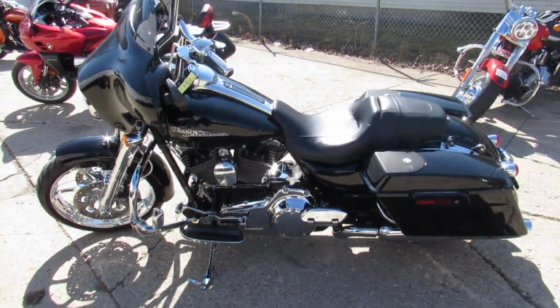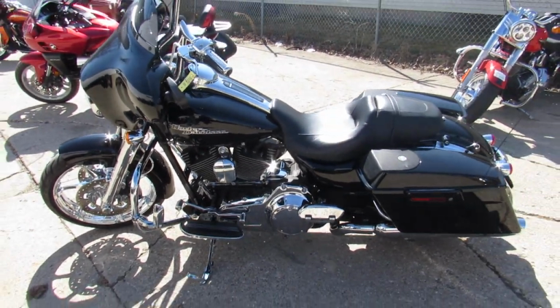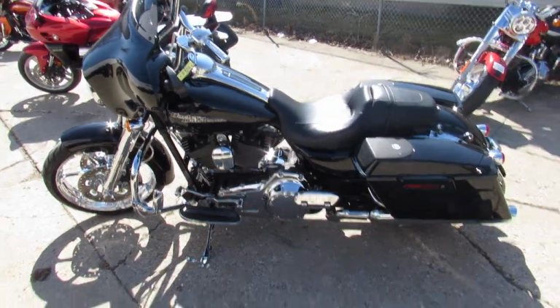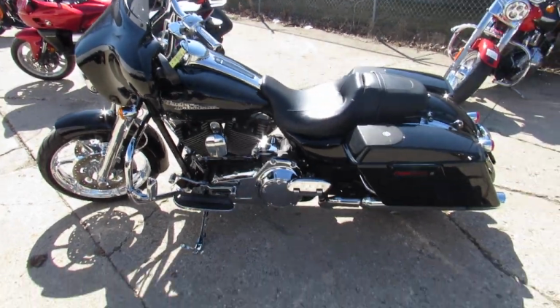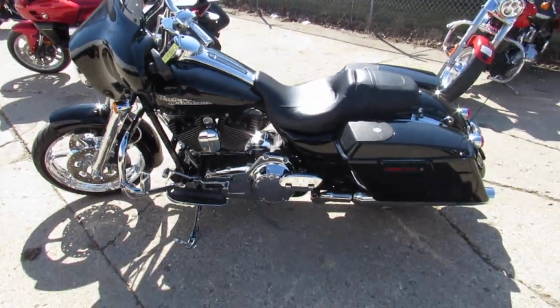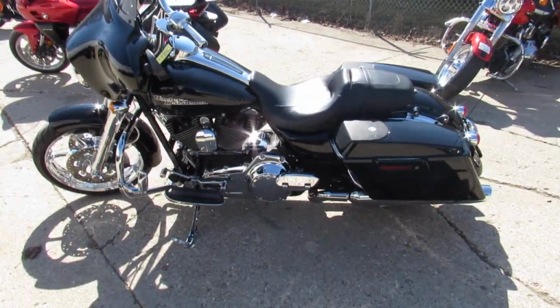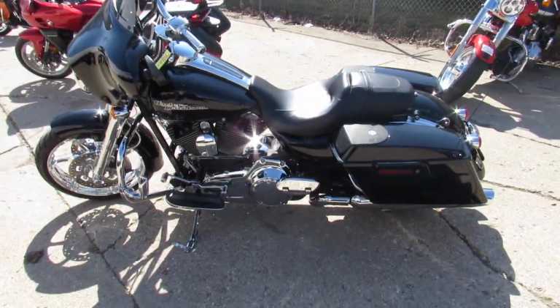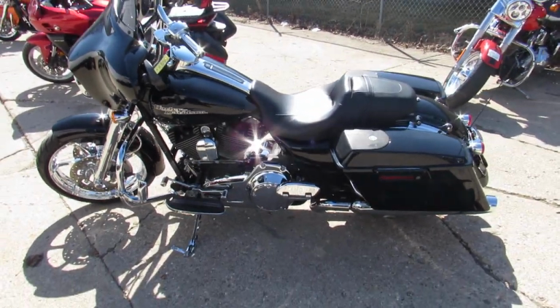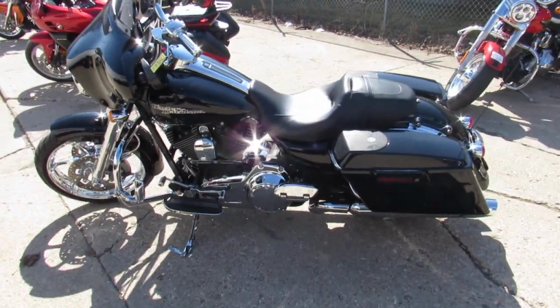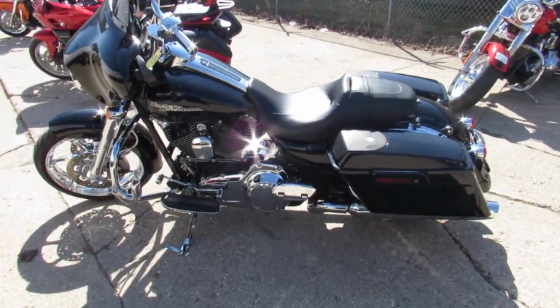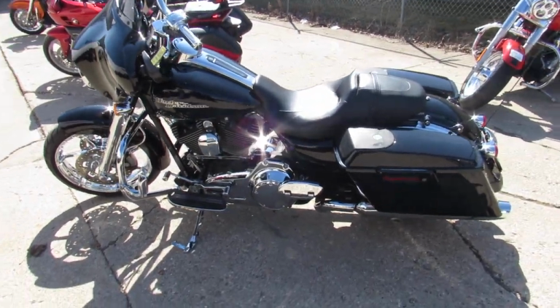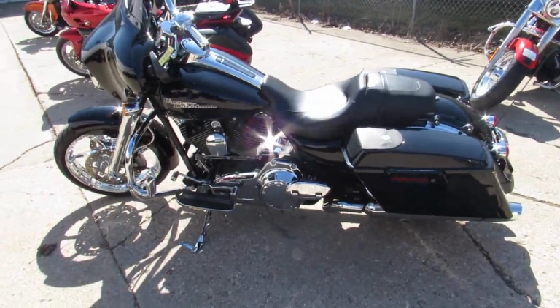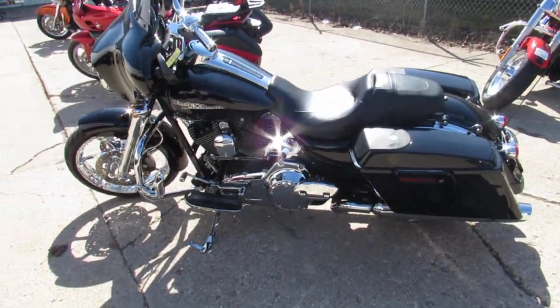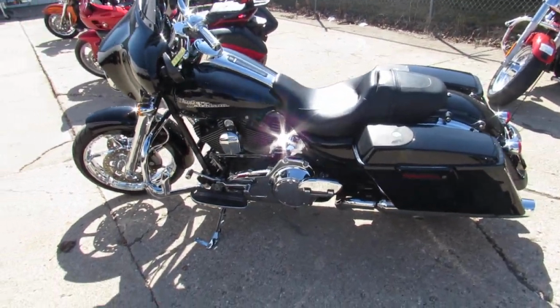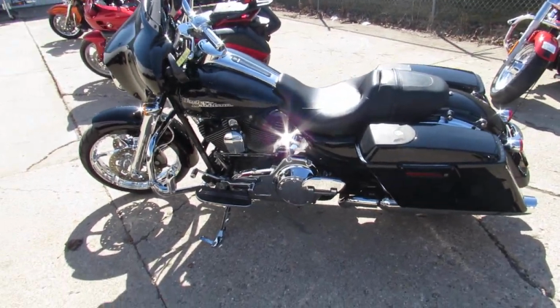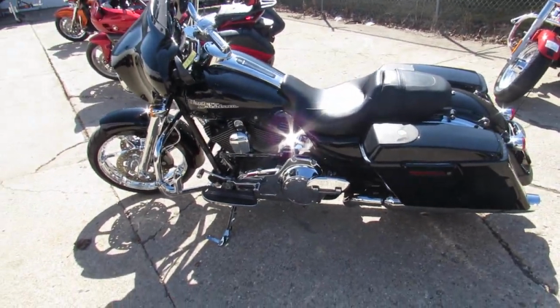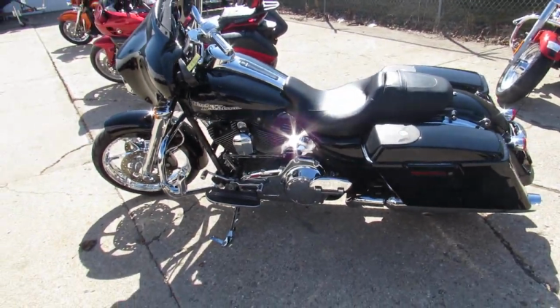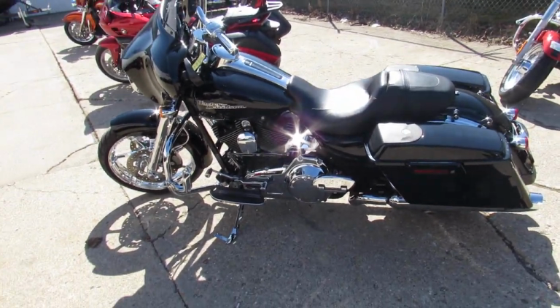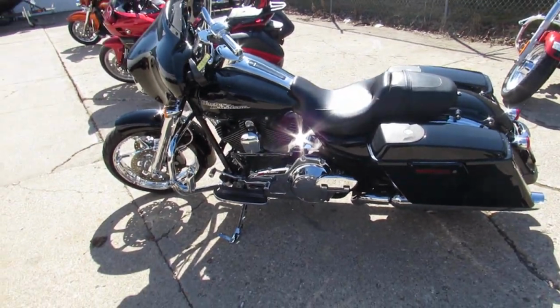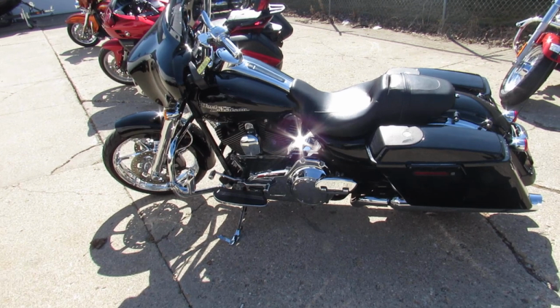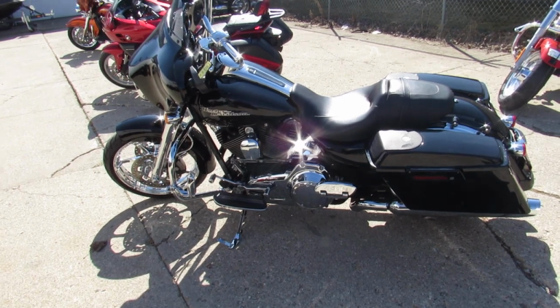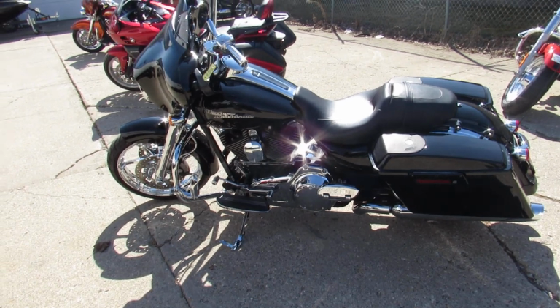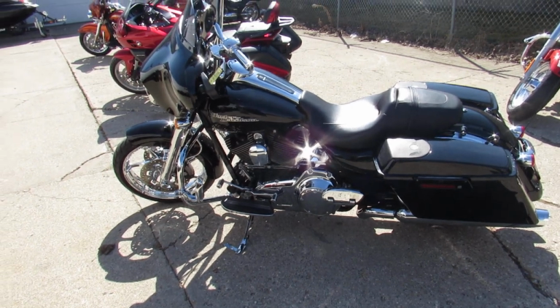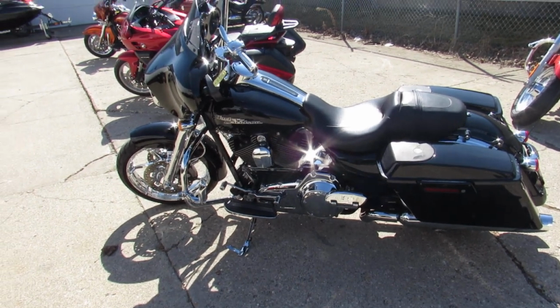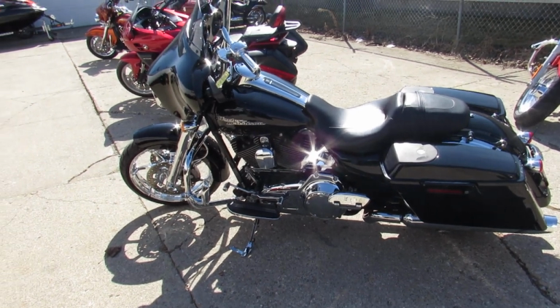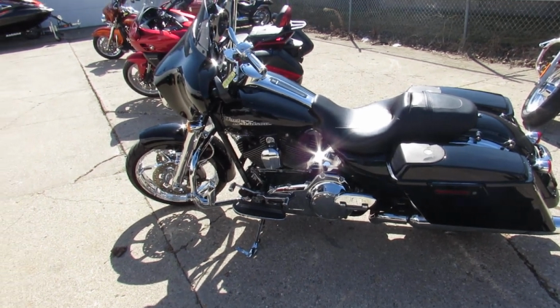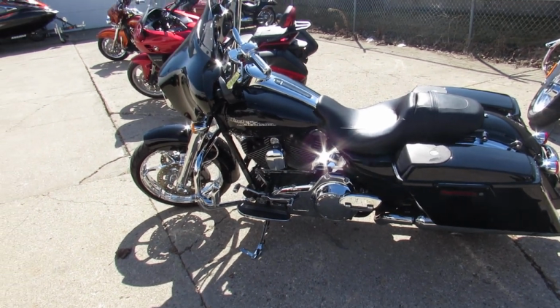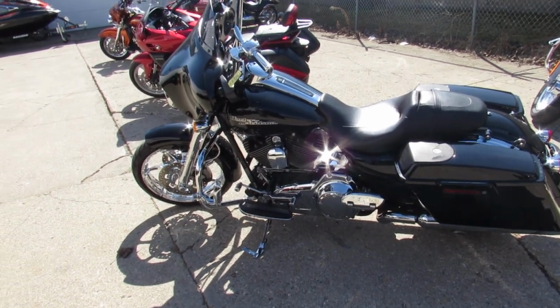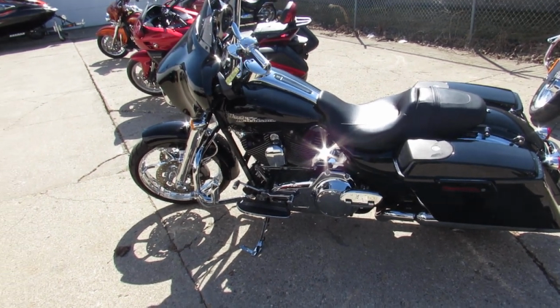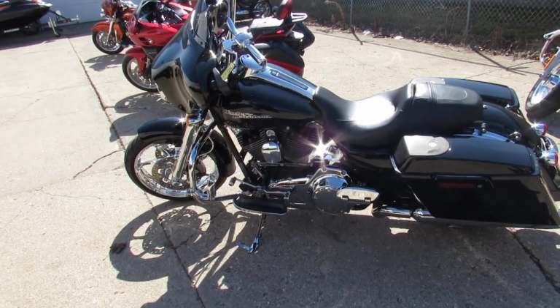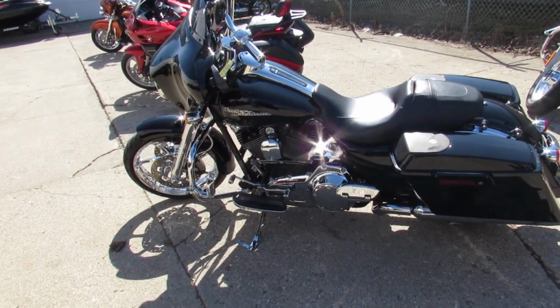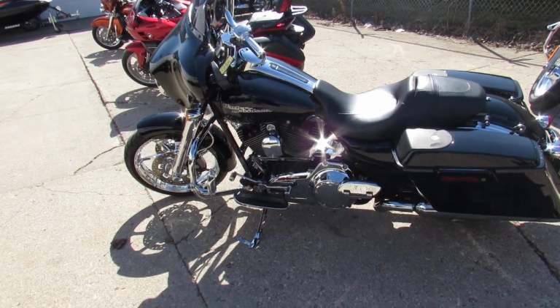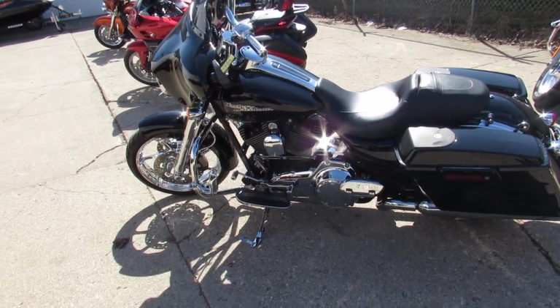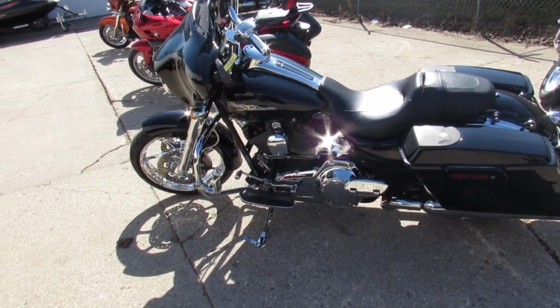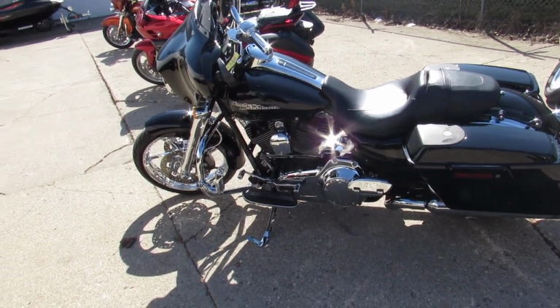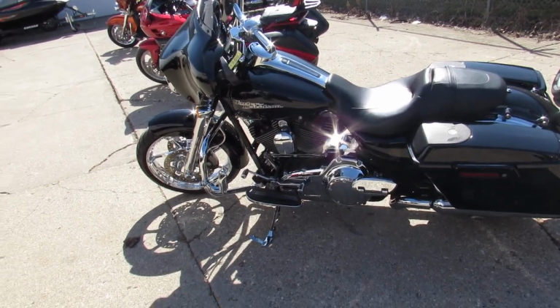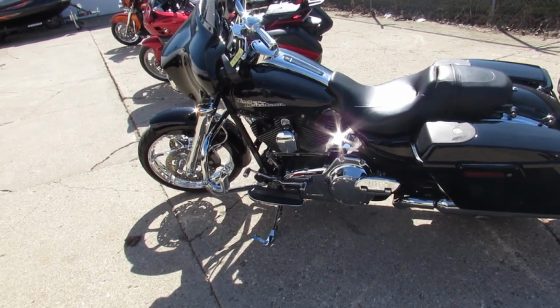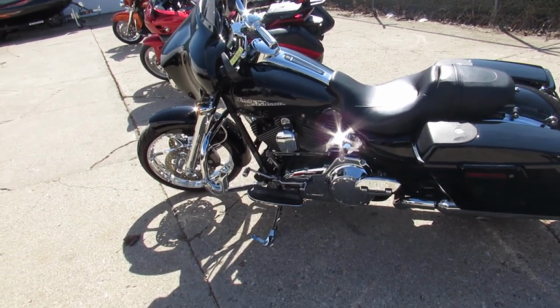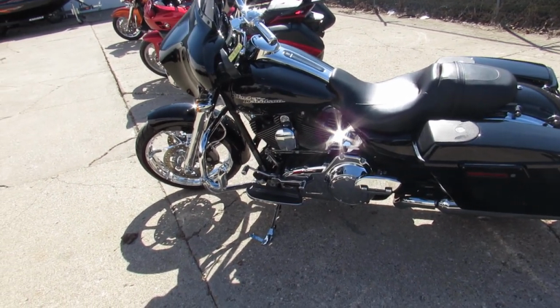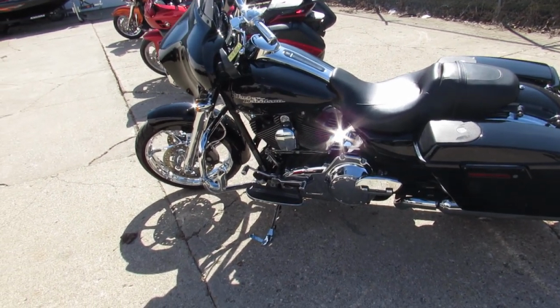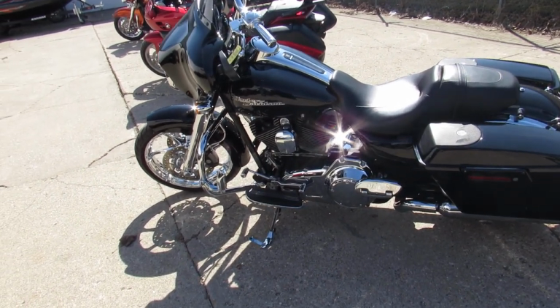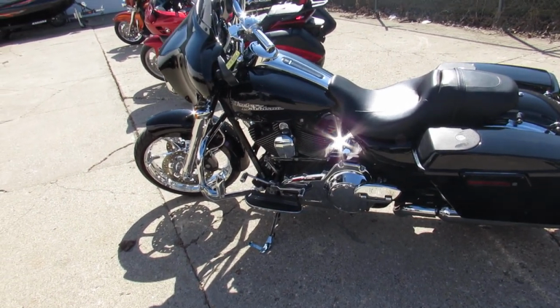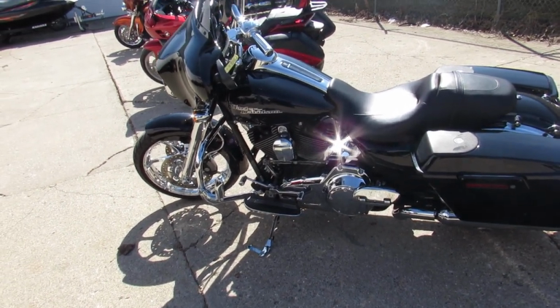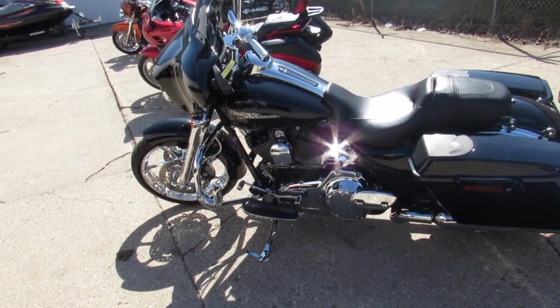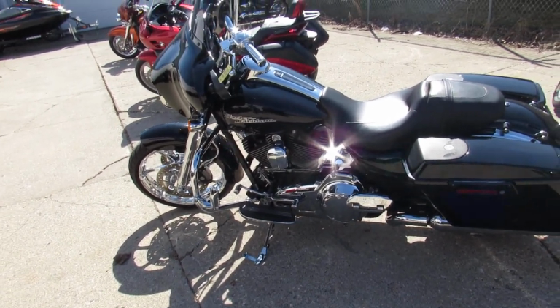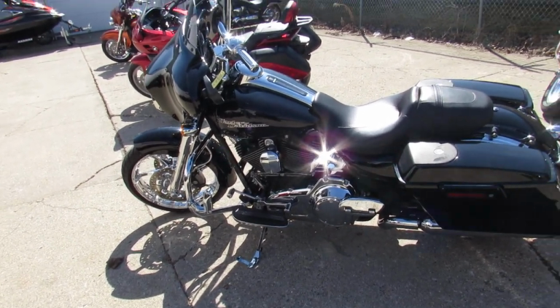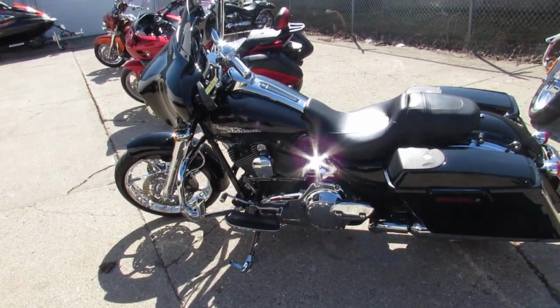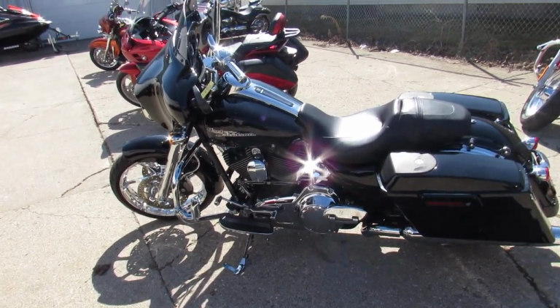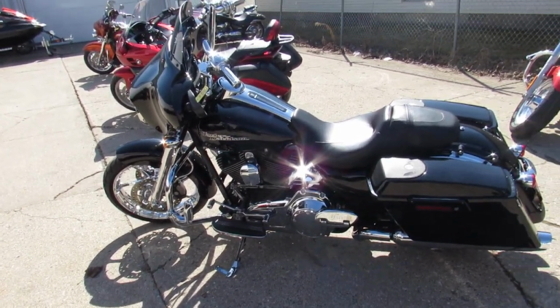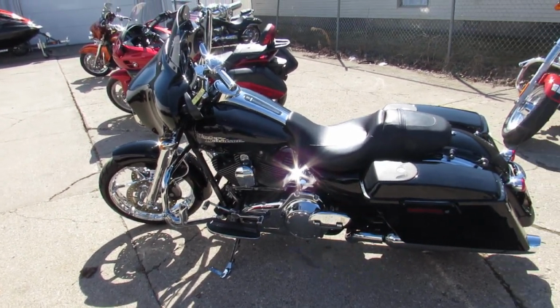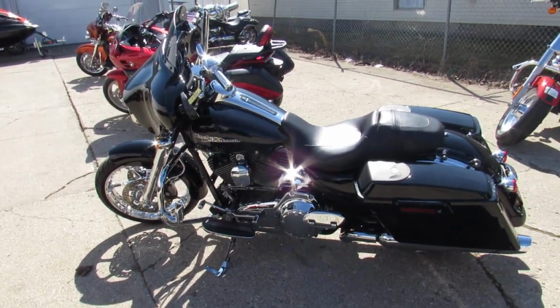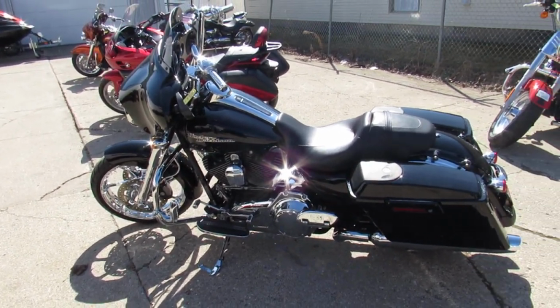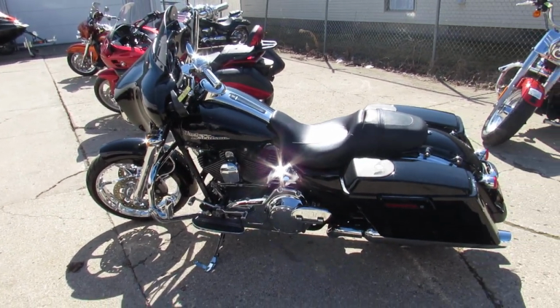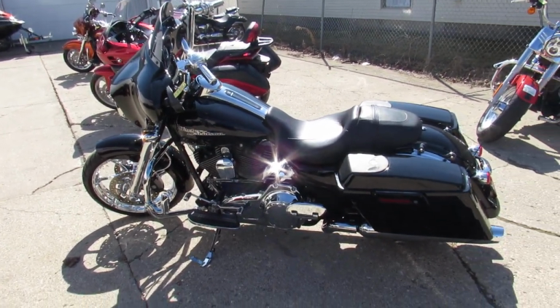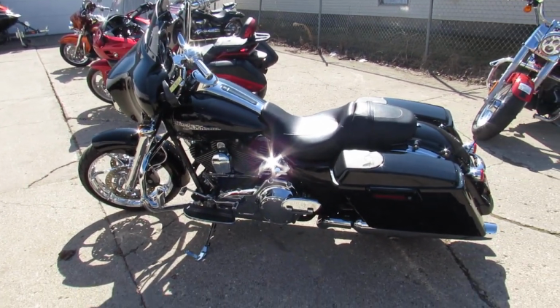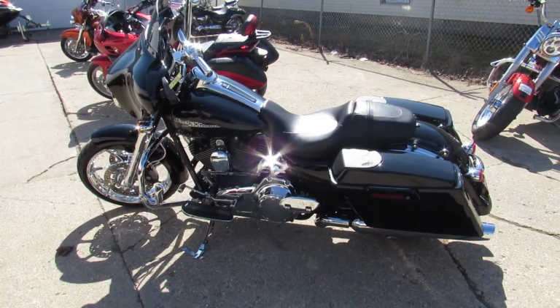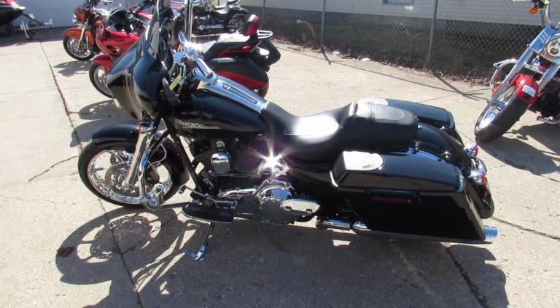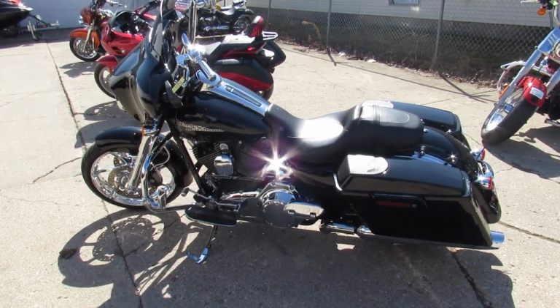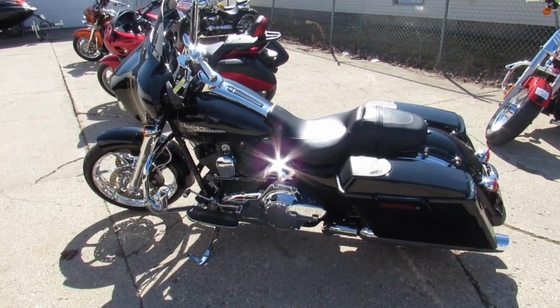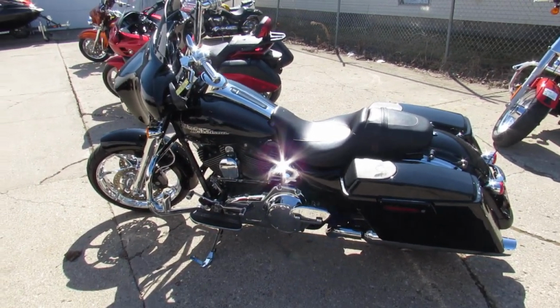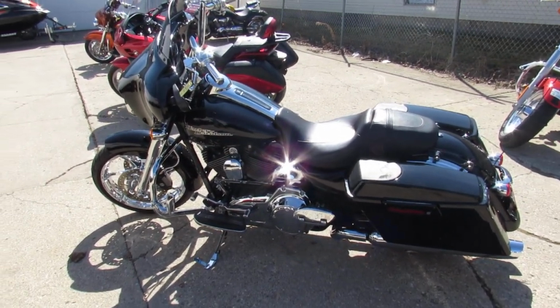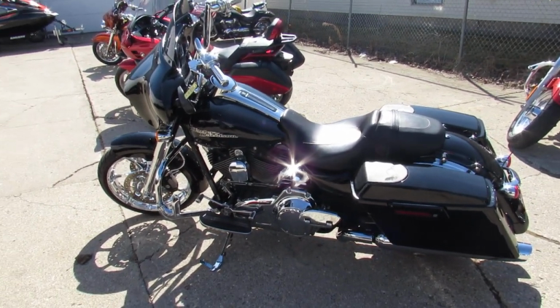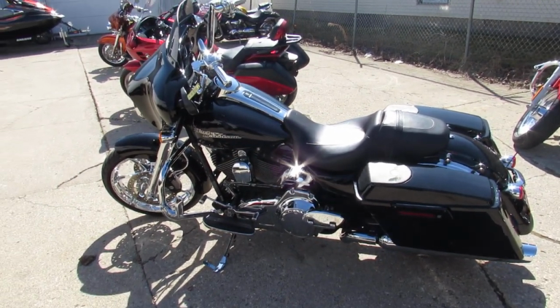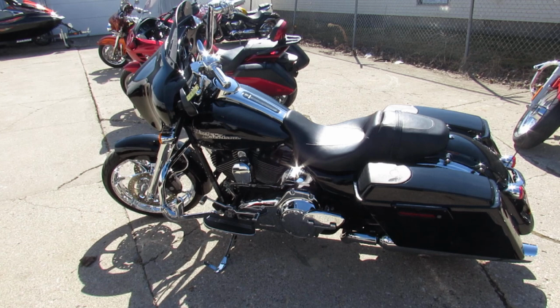You guys can stand out from the crowd on this low-mileage big-wheel bagger. Miles are good — 15,487. One nice-looking Street Glide.